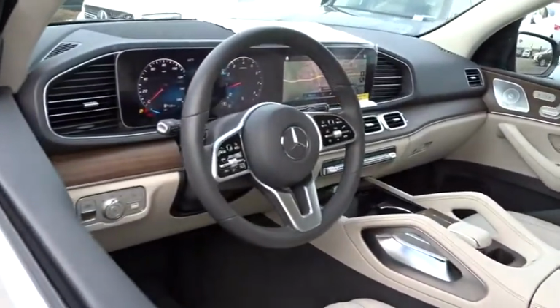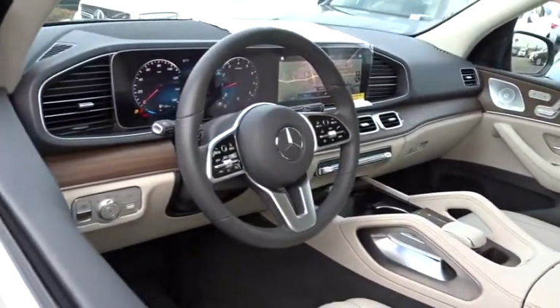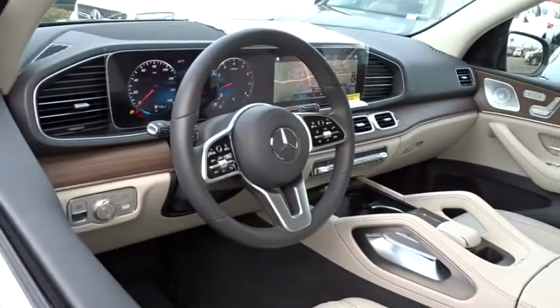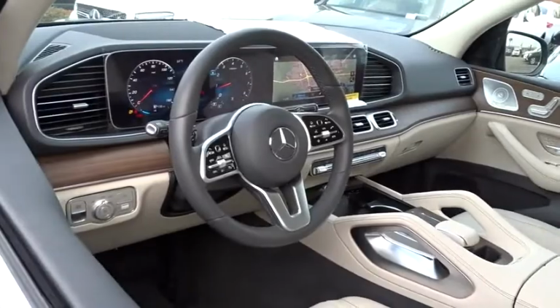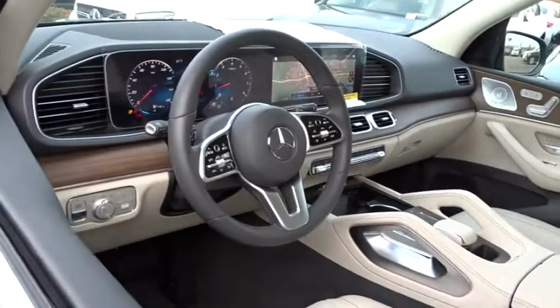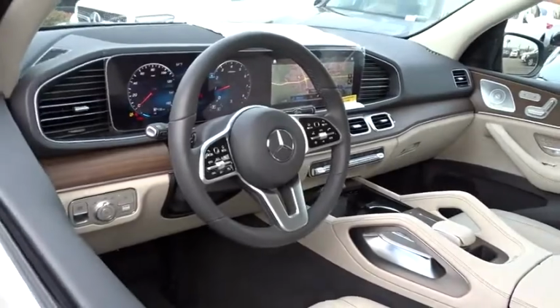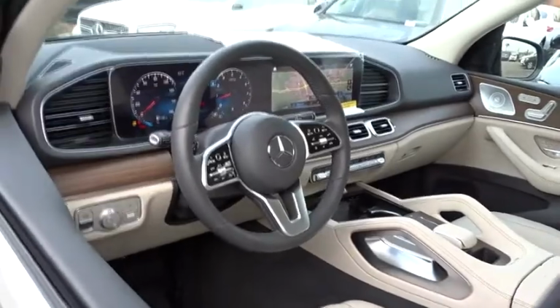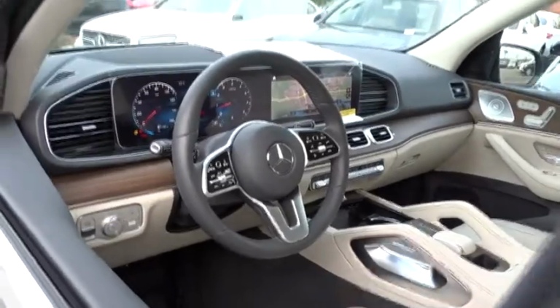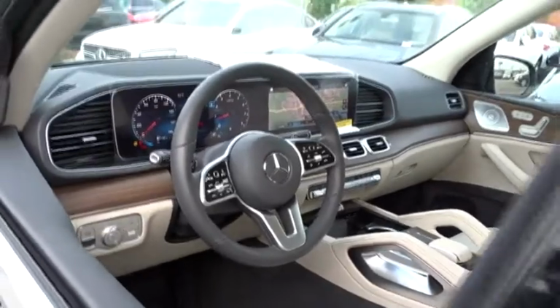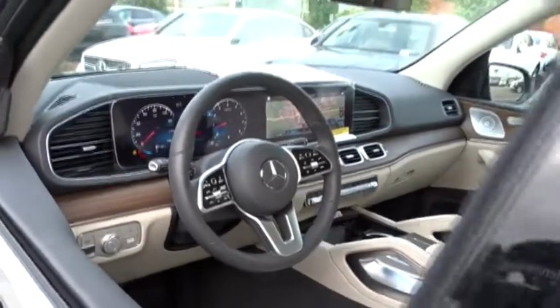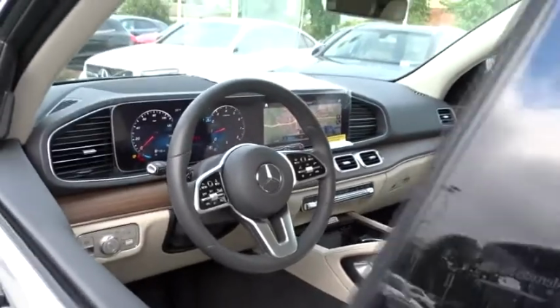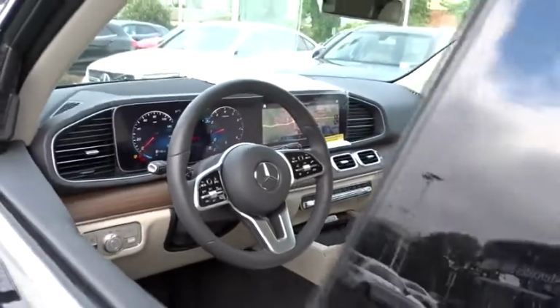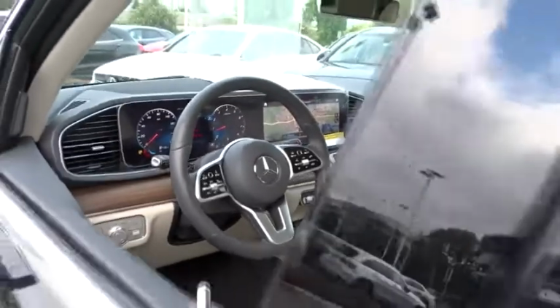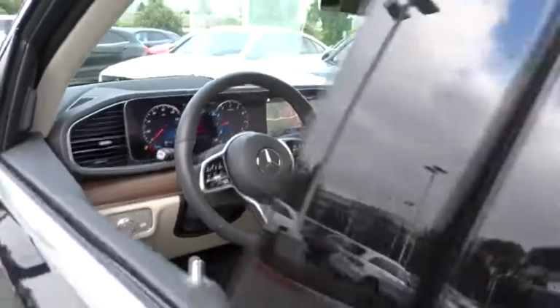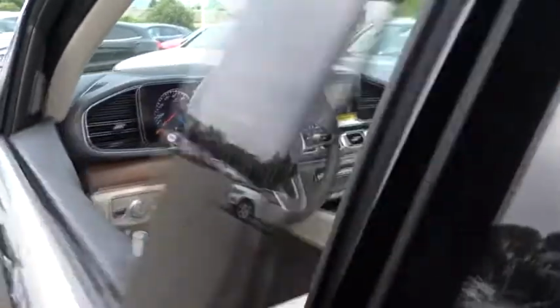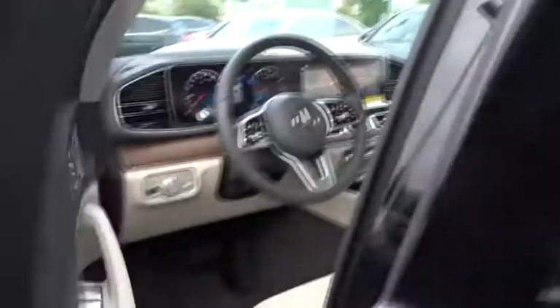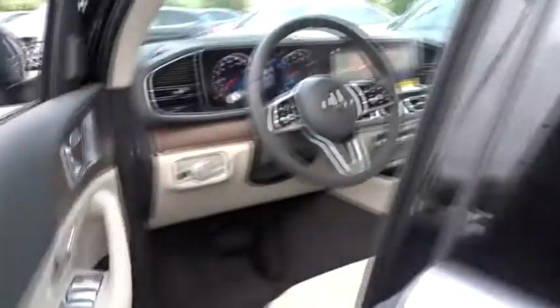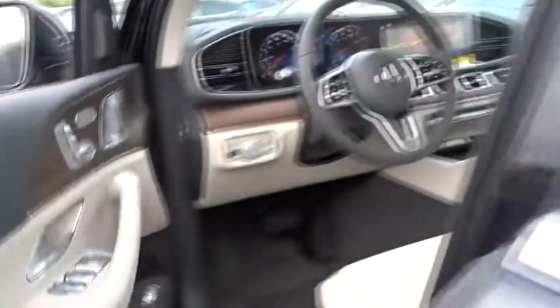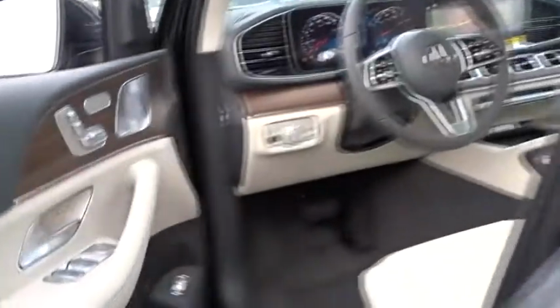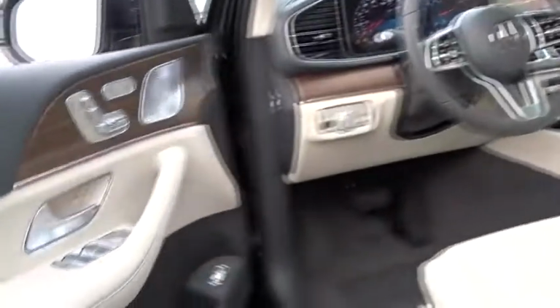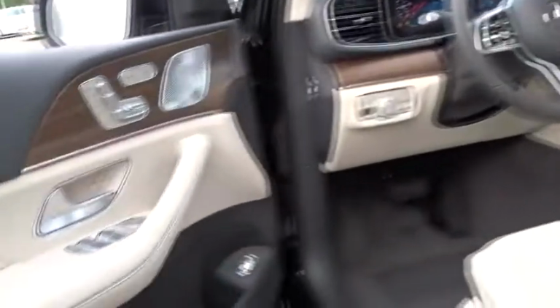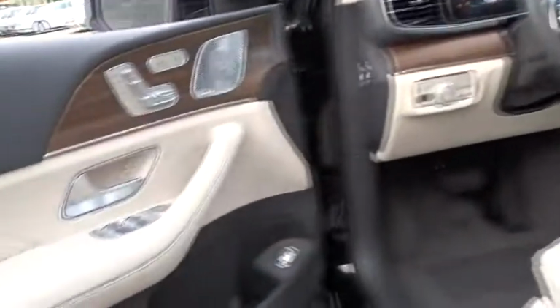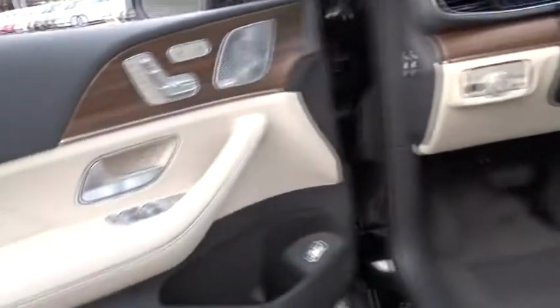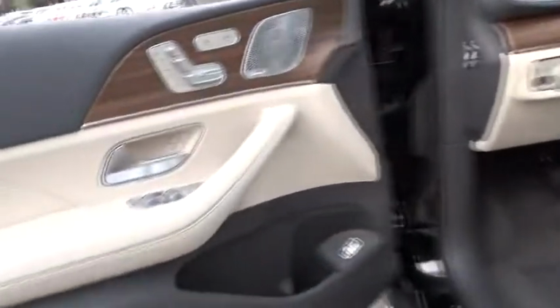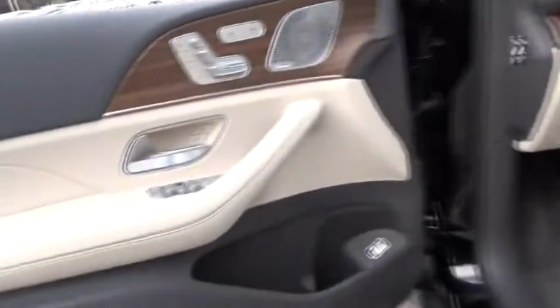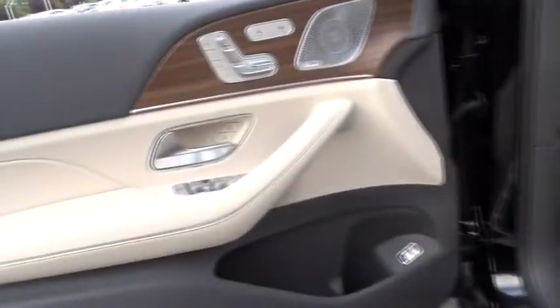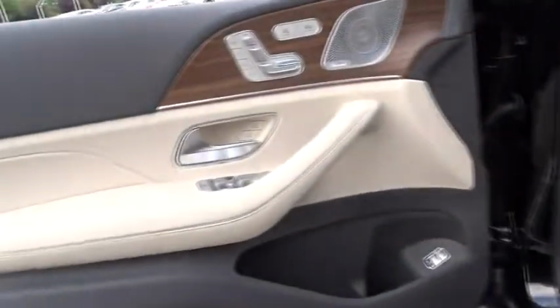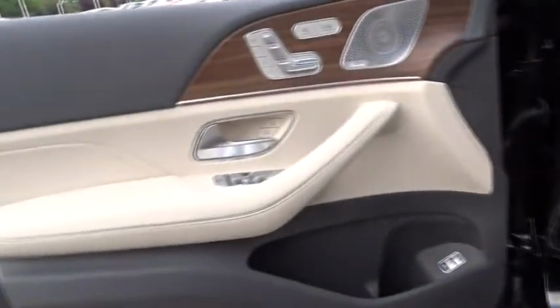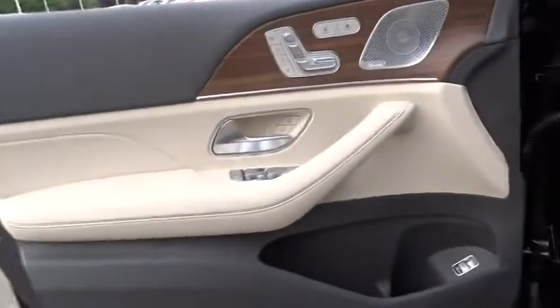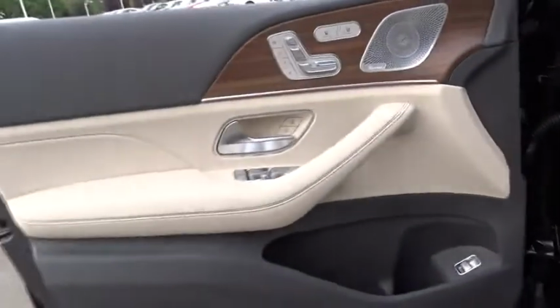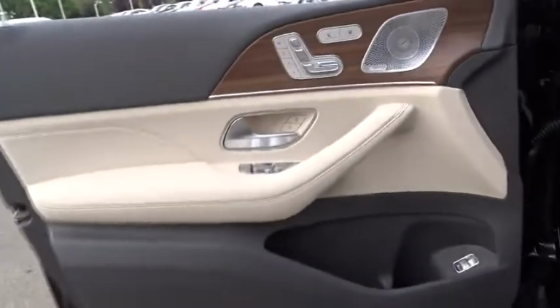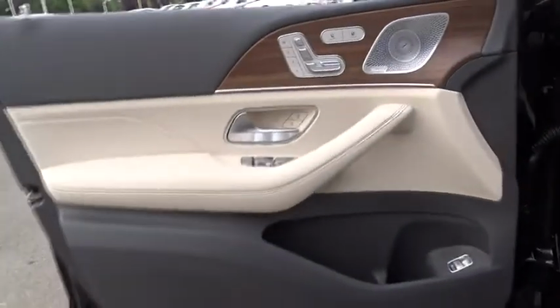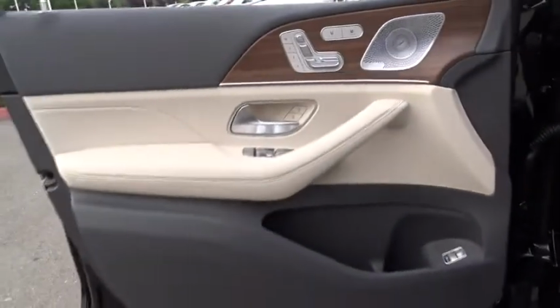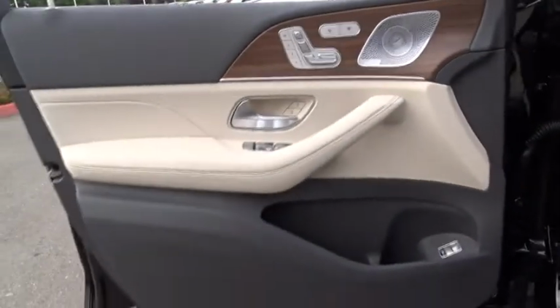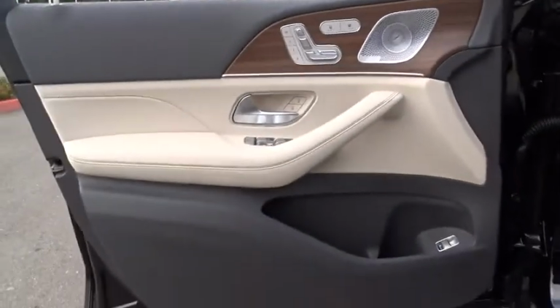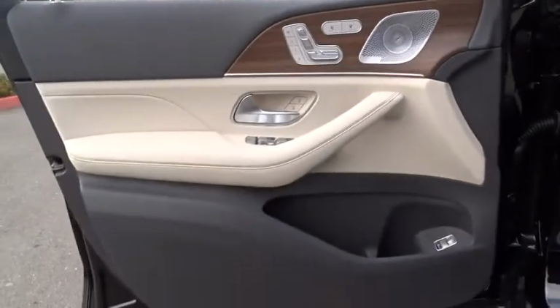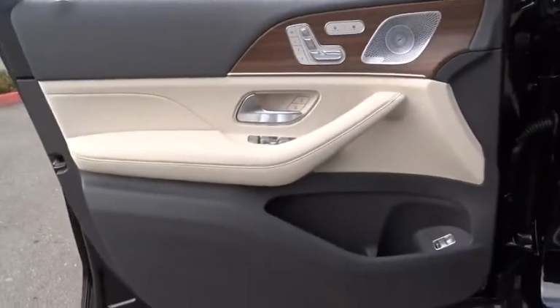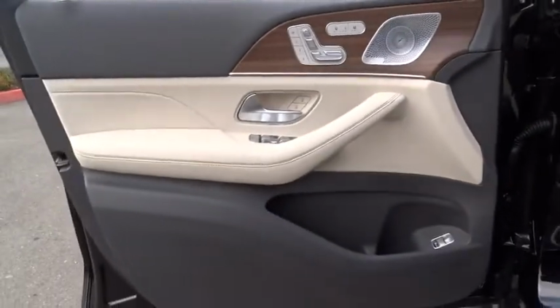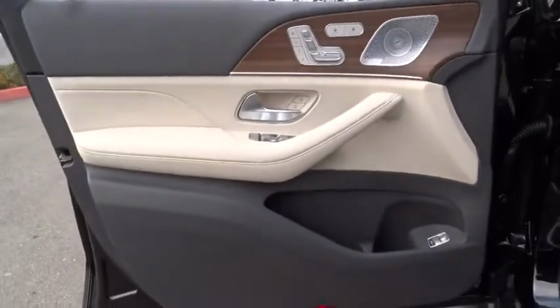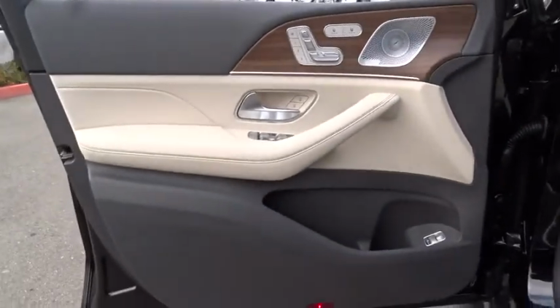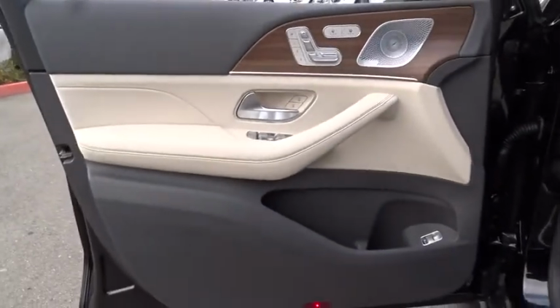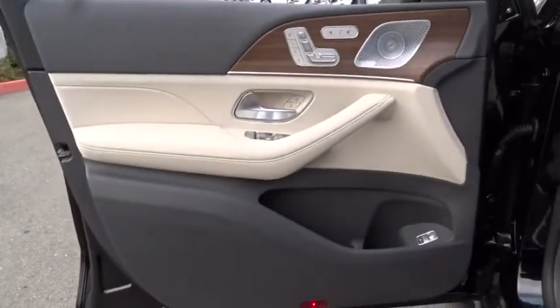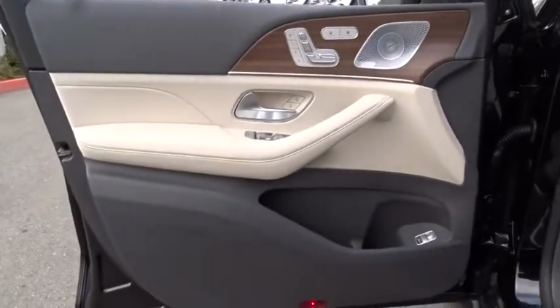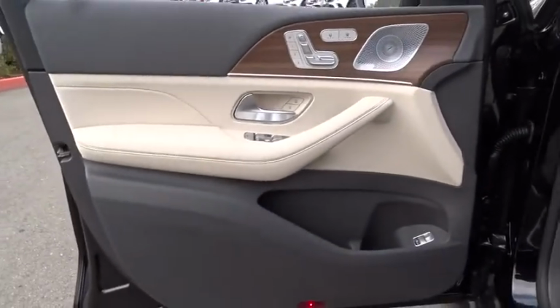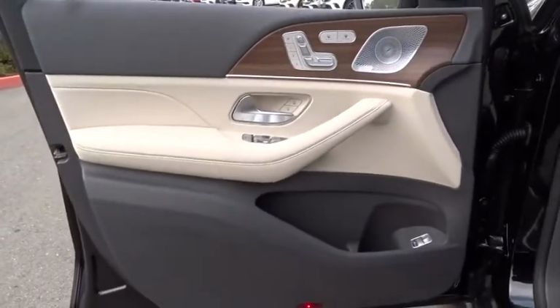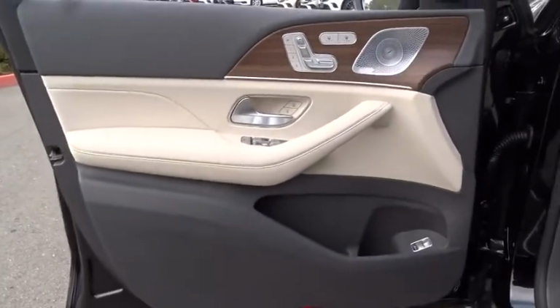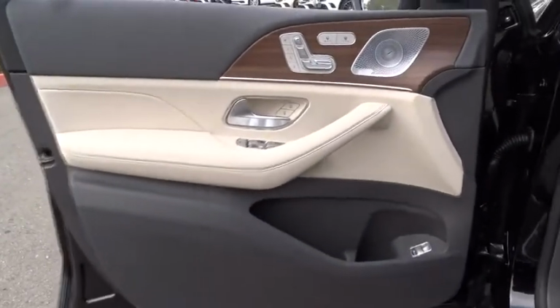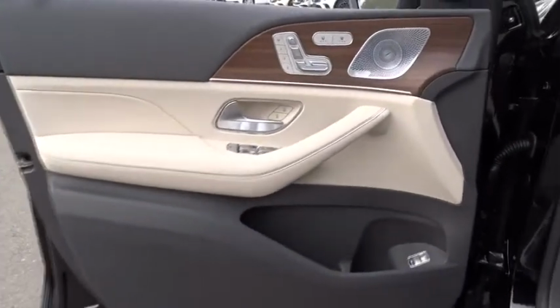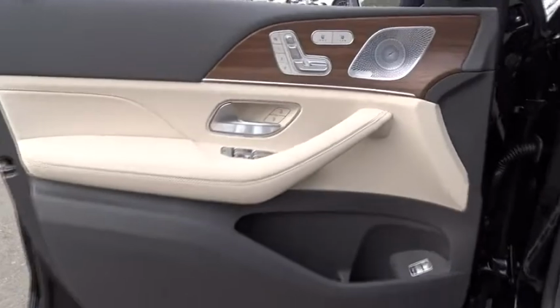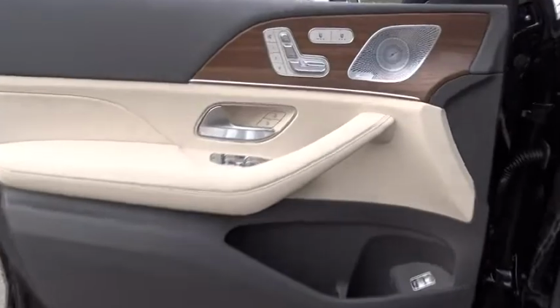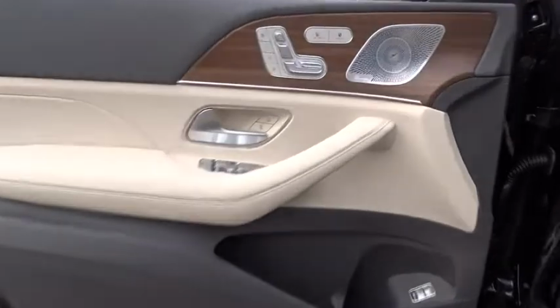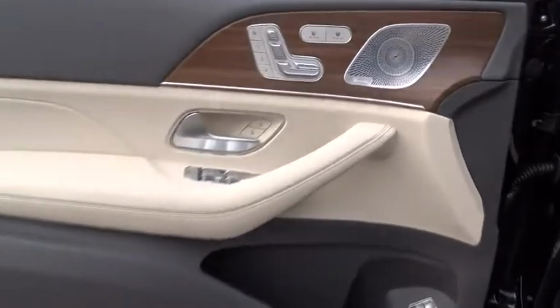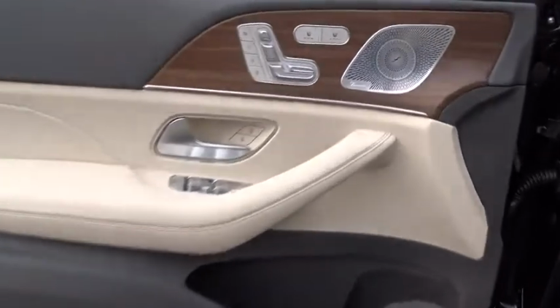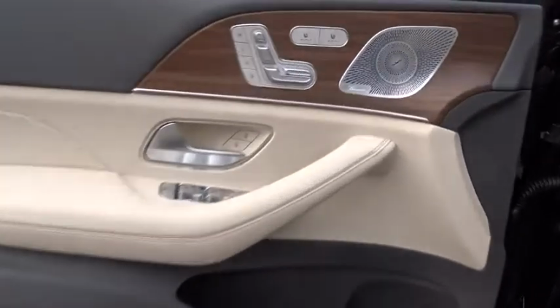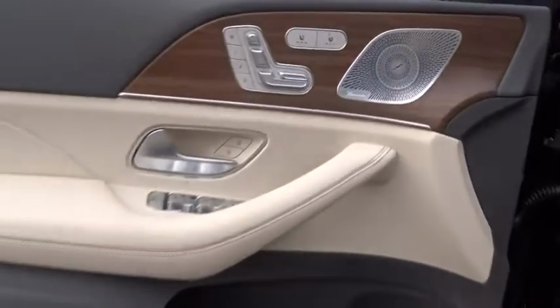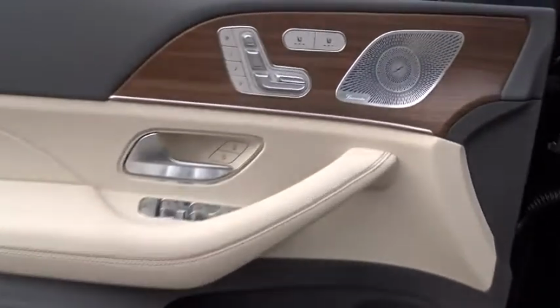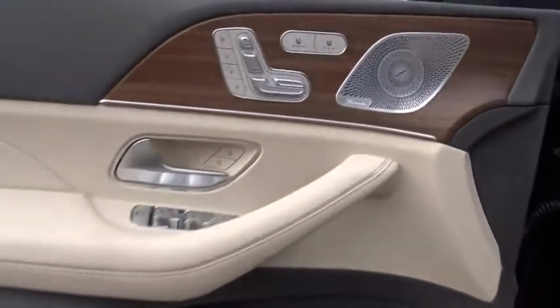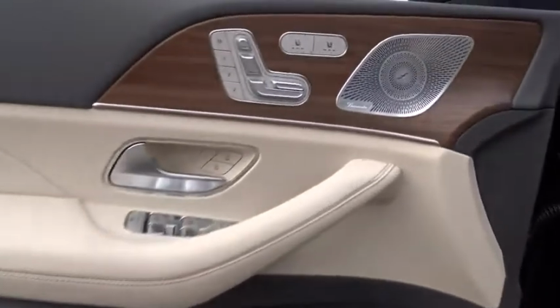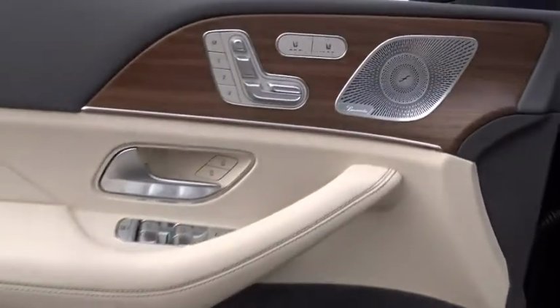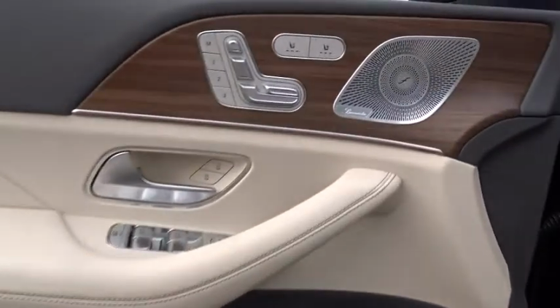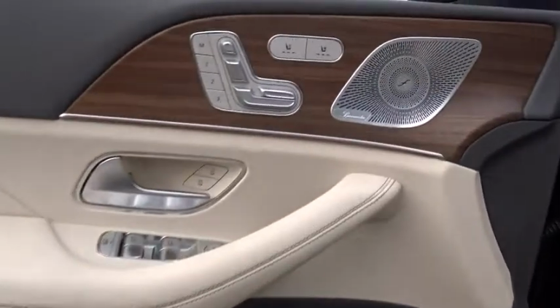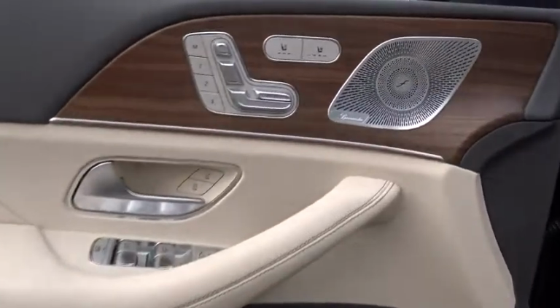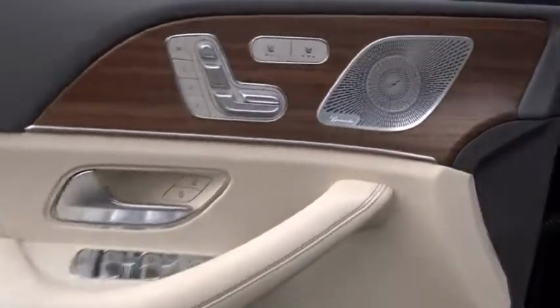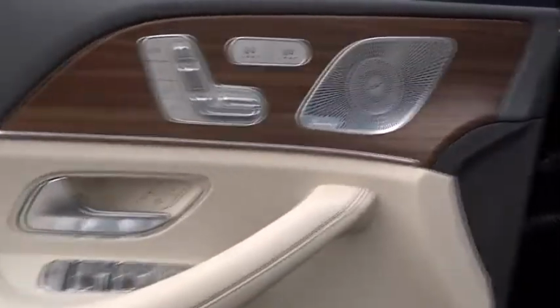Bluetooth, power steering, adjustable steering wheel, keyless start, auto-dimming rear-view mirror, cruise control, aluminum wheels.